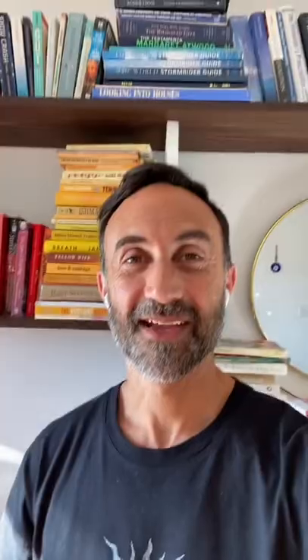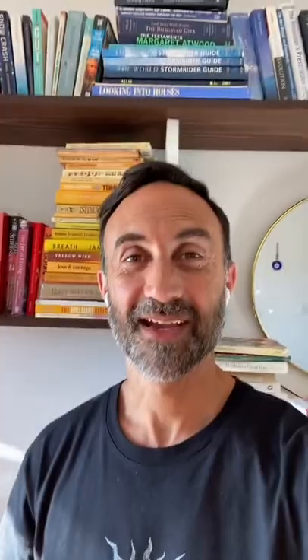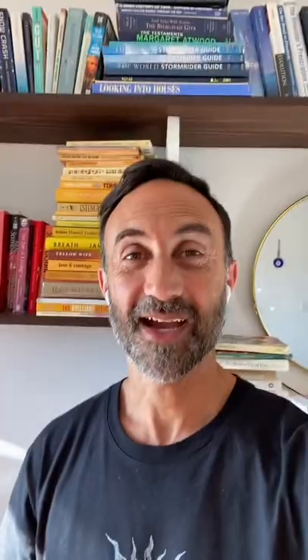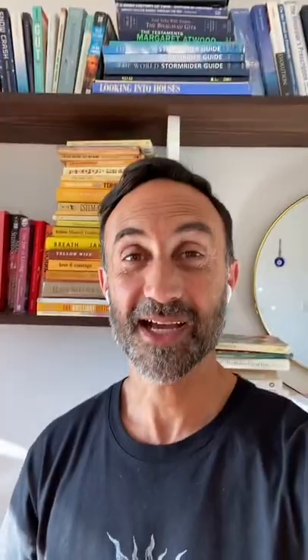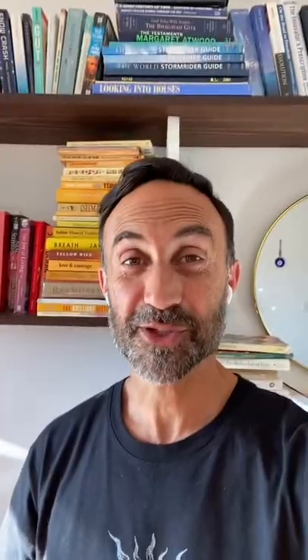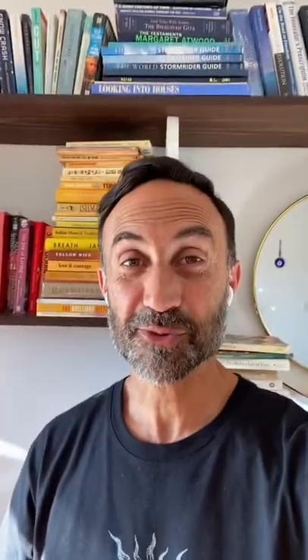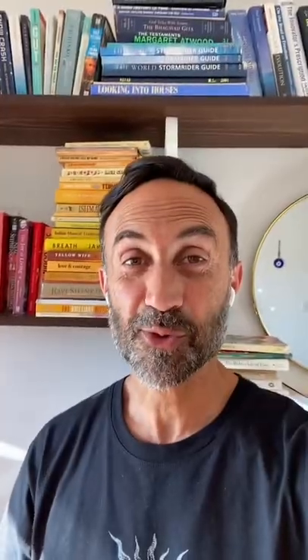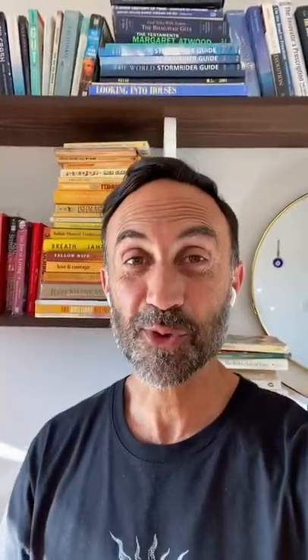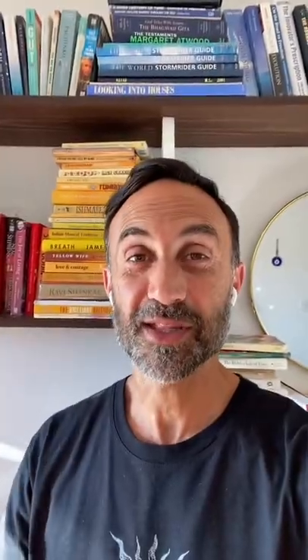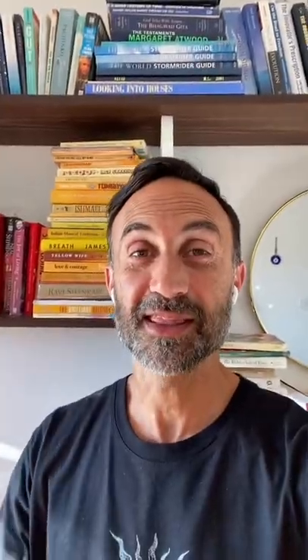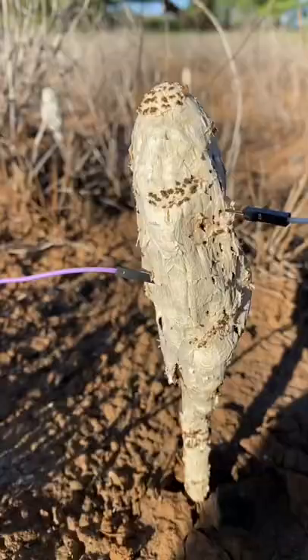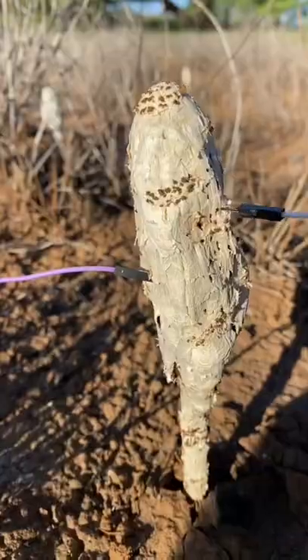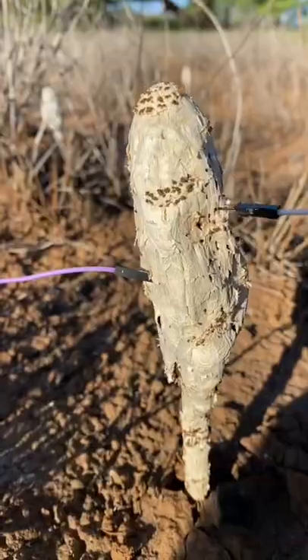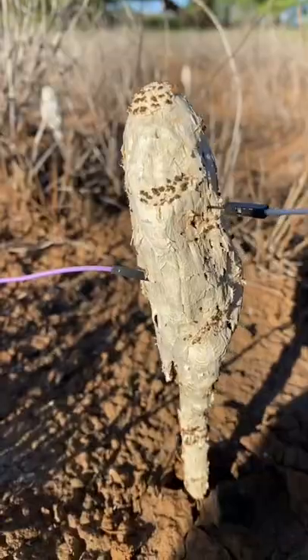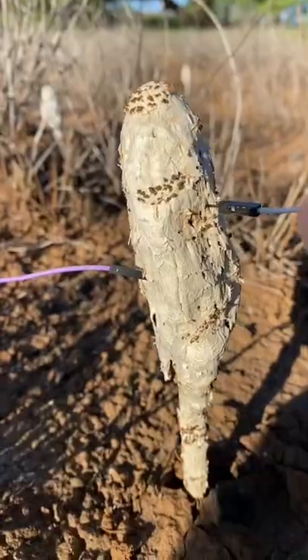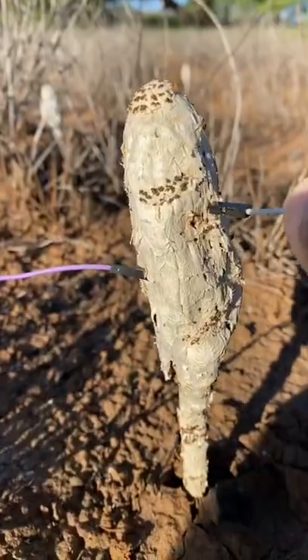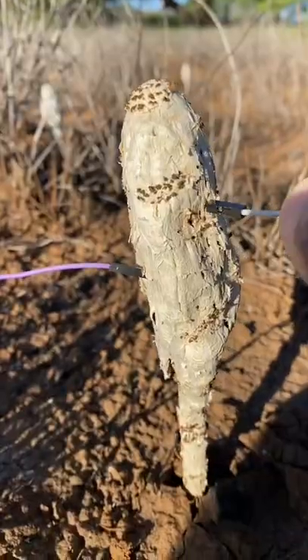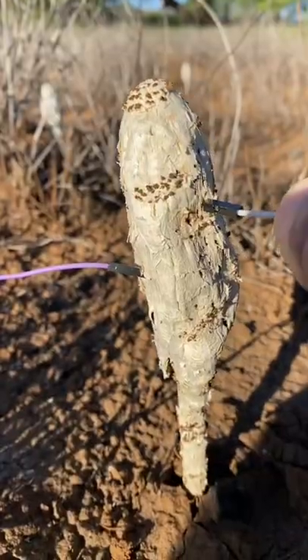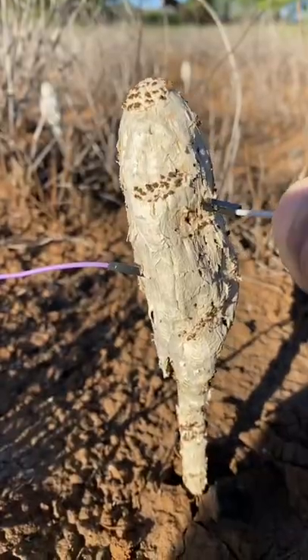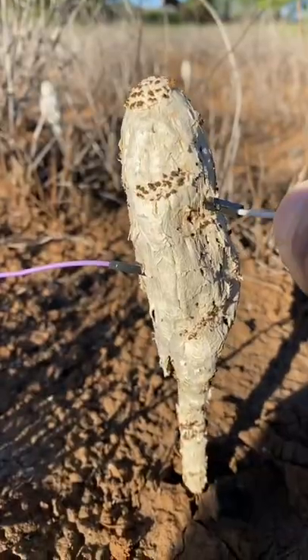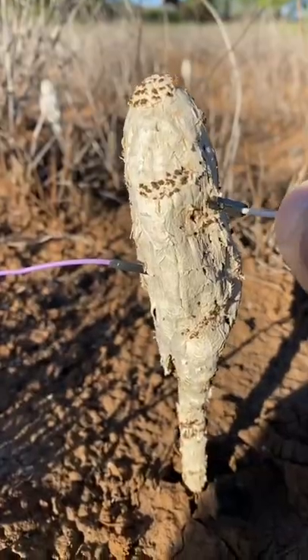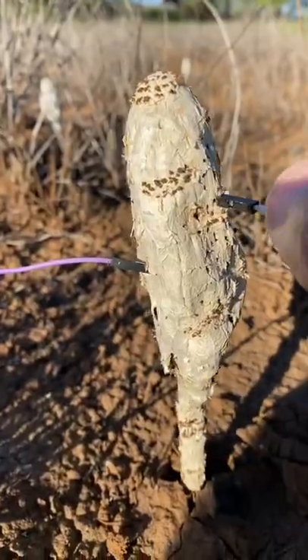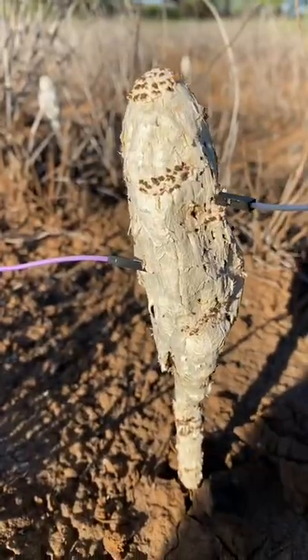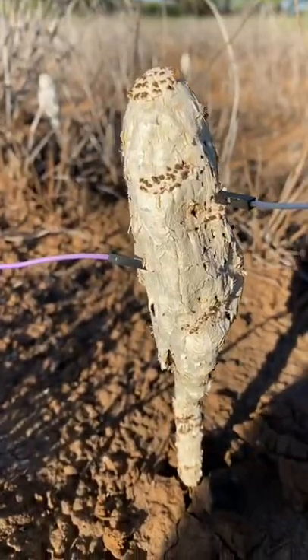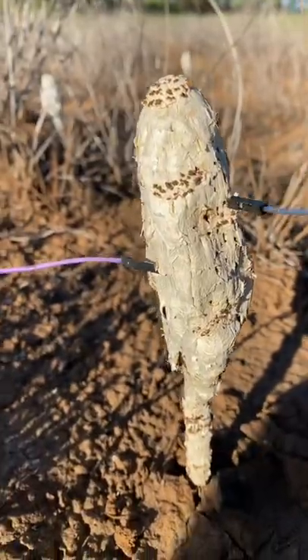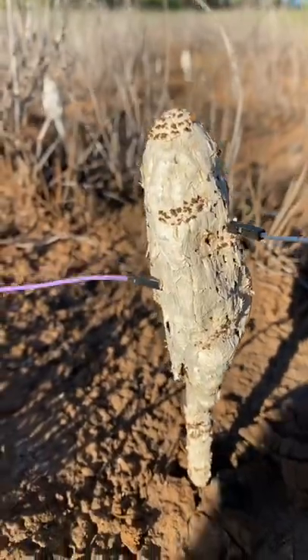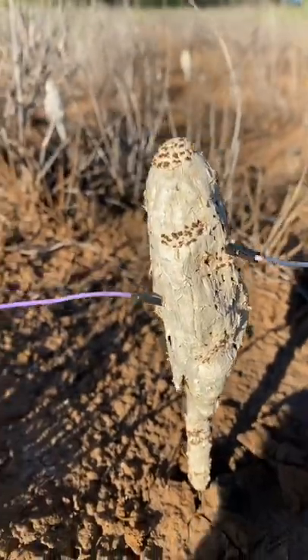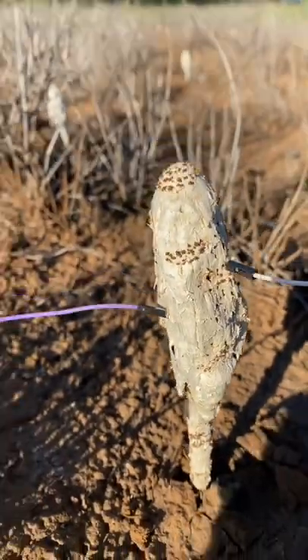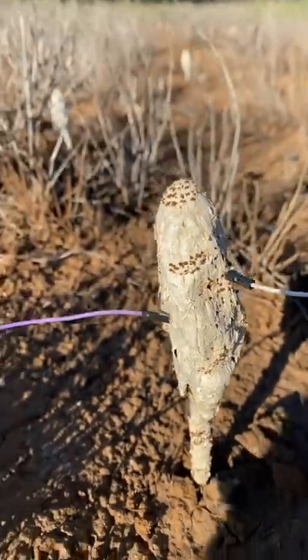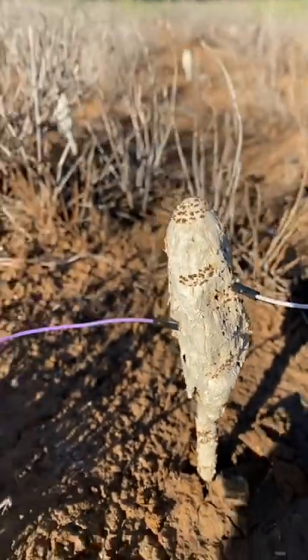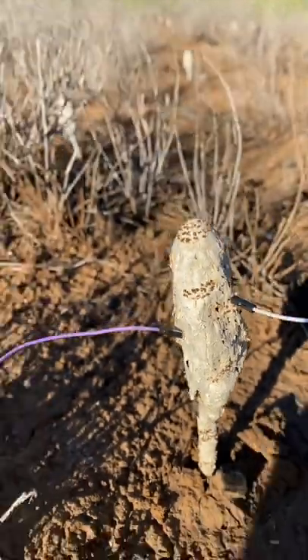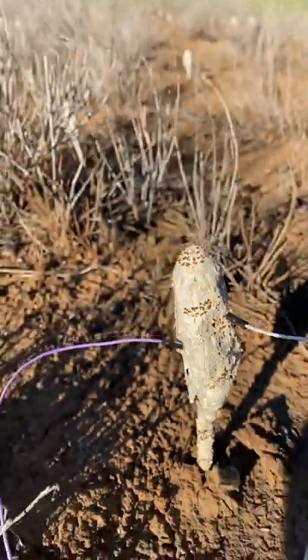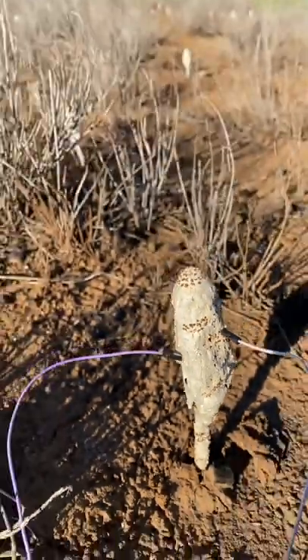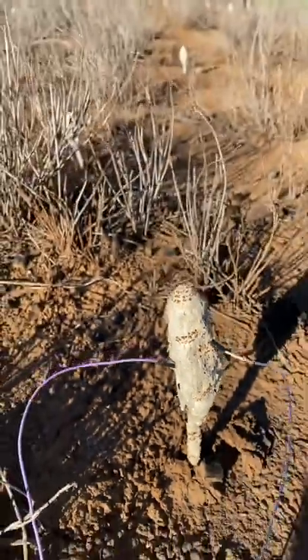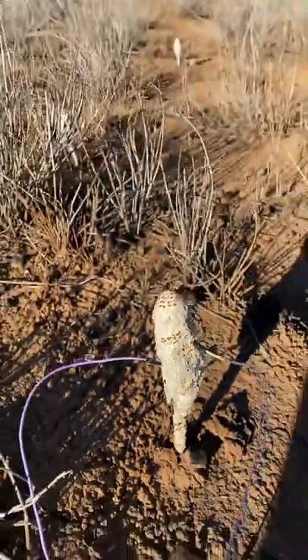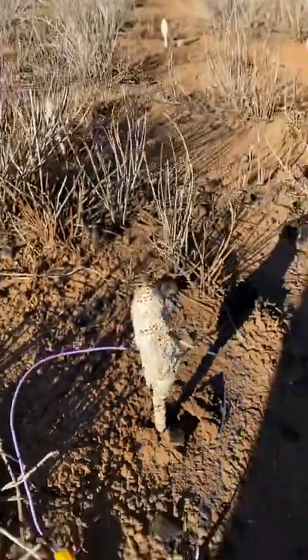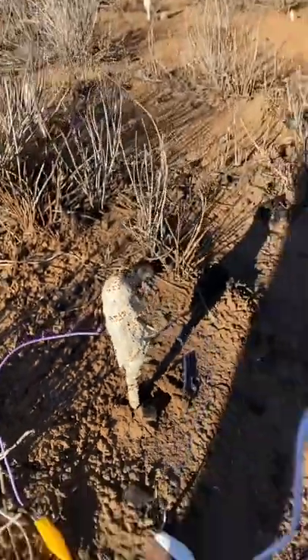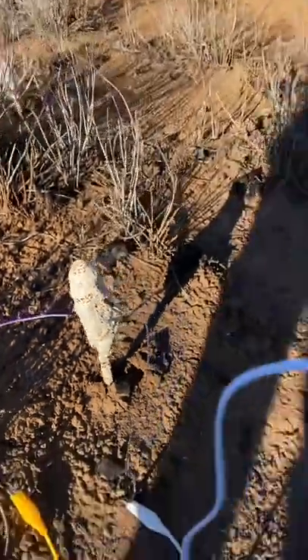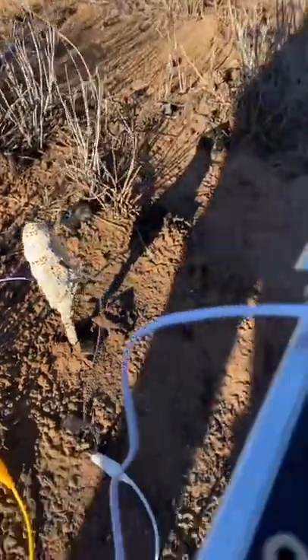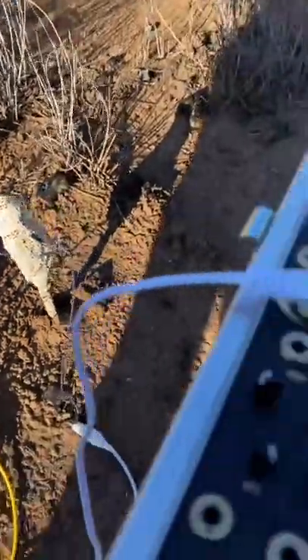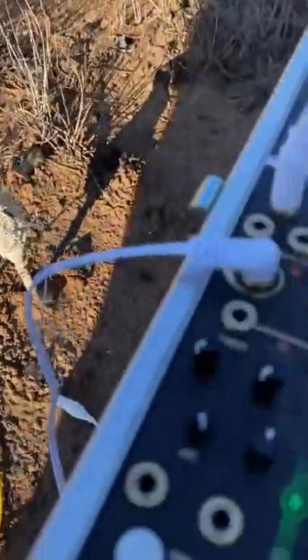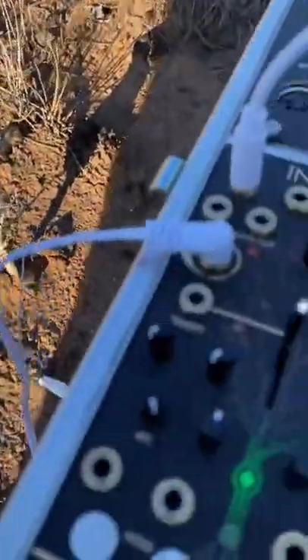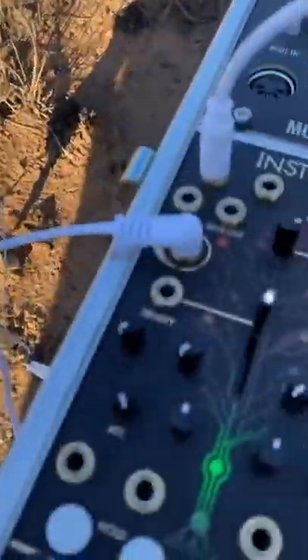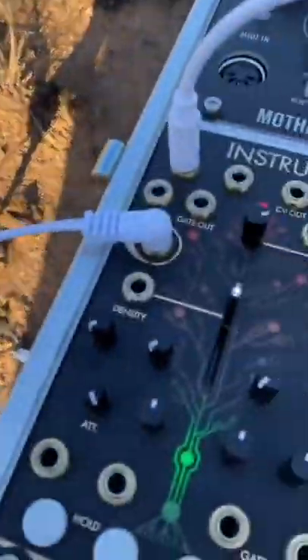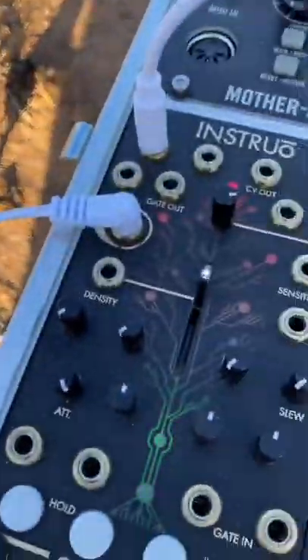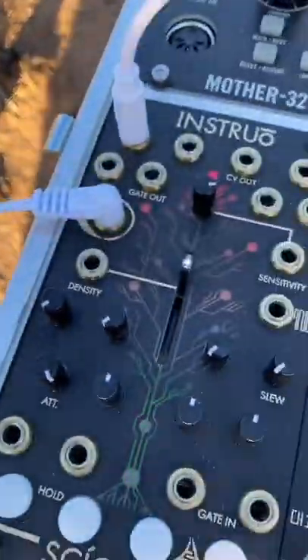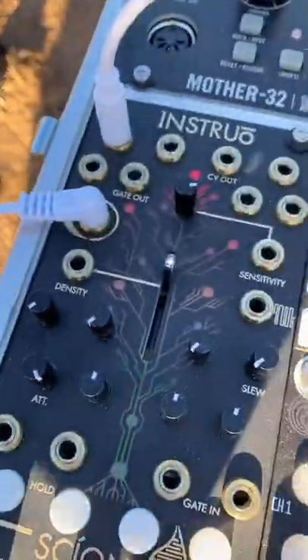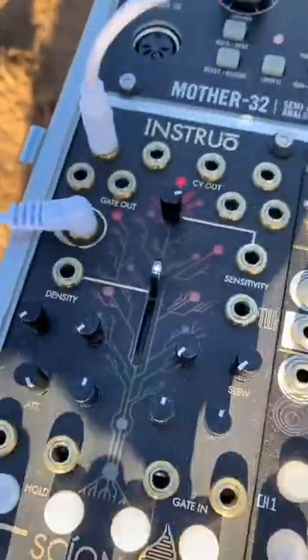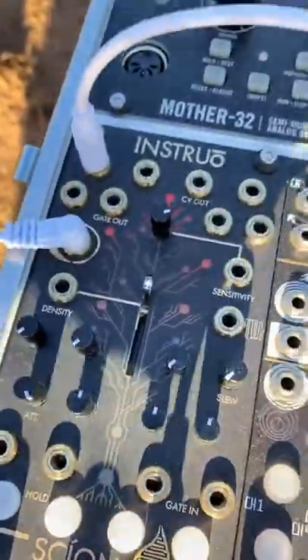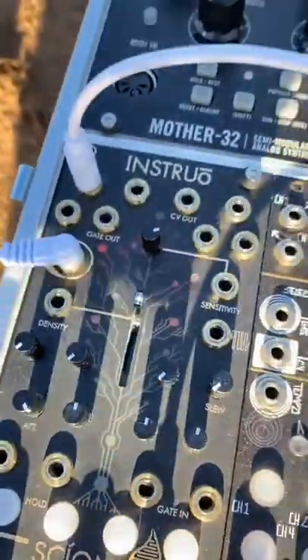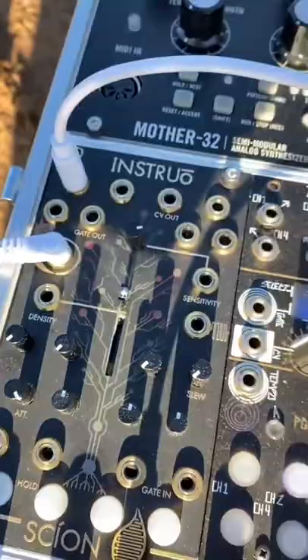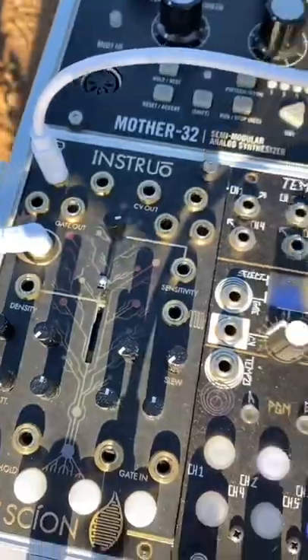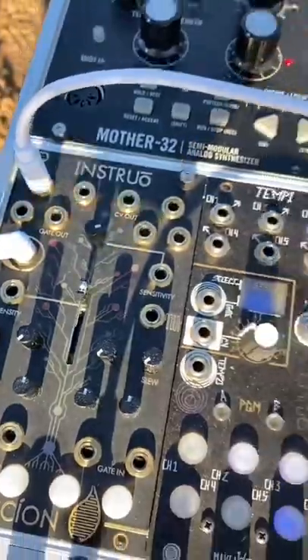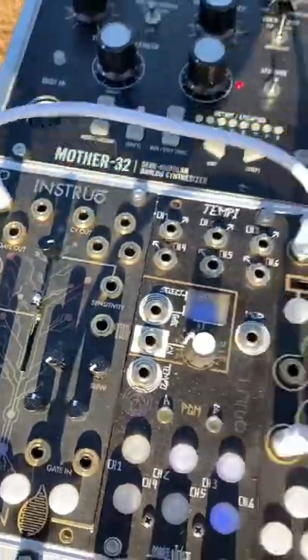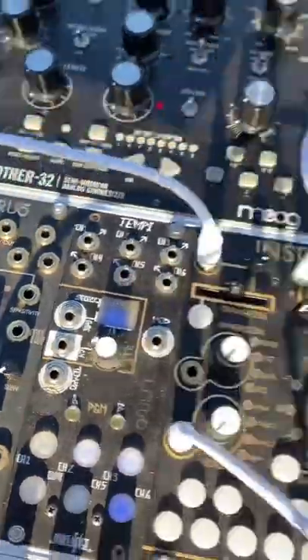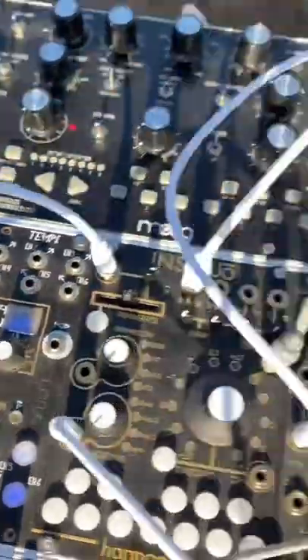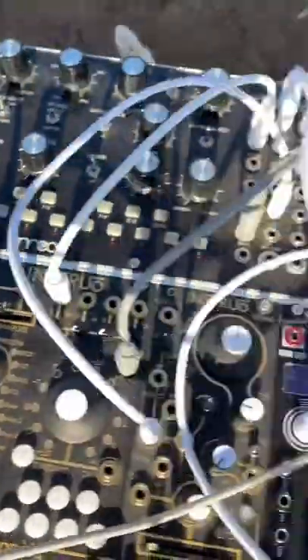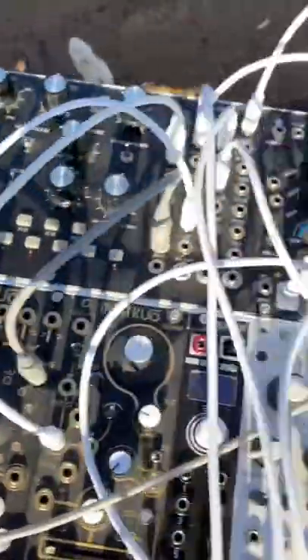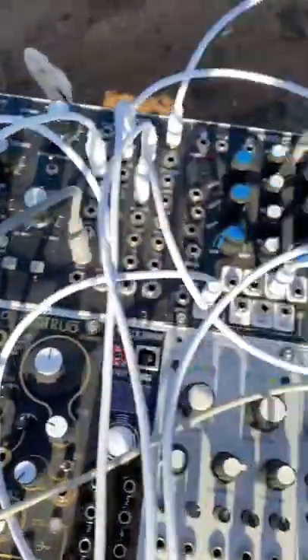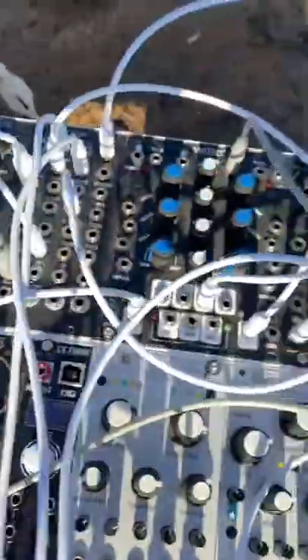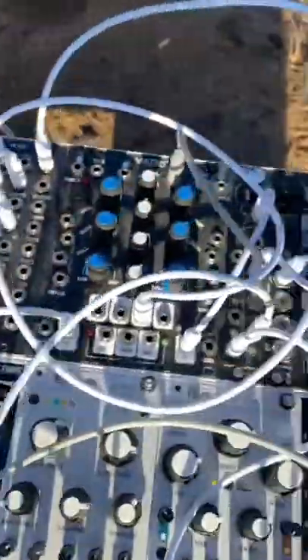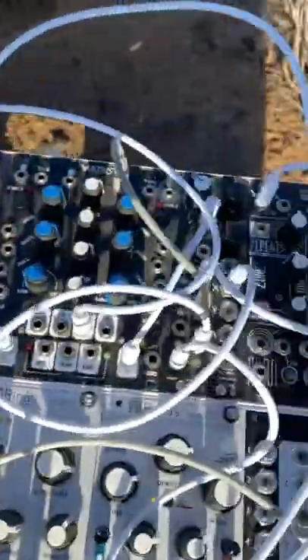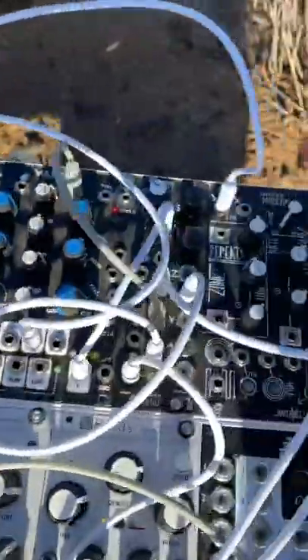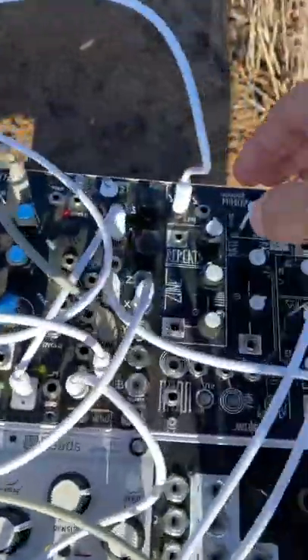I just recorded this mushroom video on a recent trip to Hawaii. It's been viewed over a million times, so here's some behind the scenes.